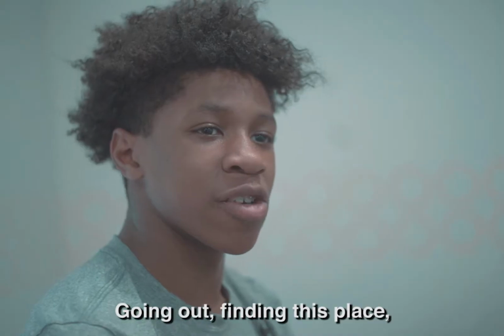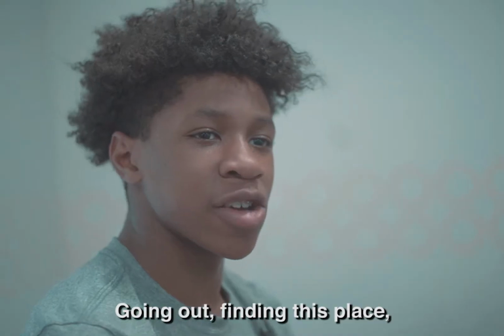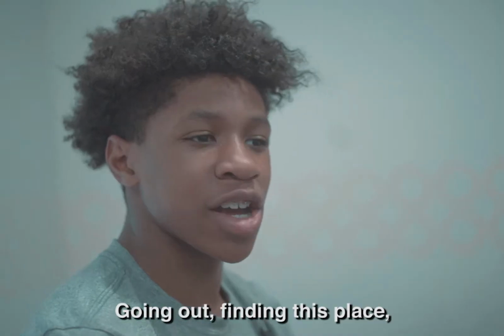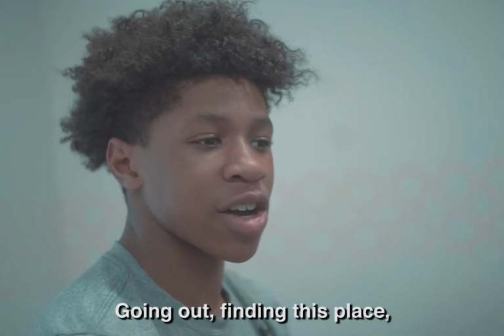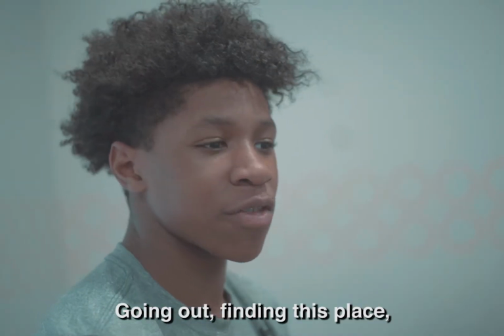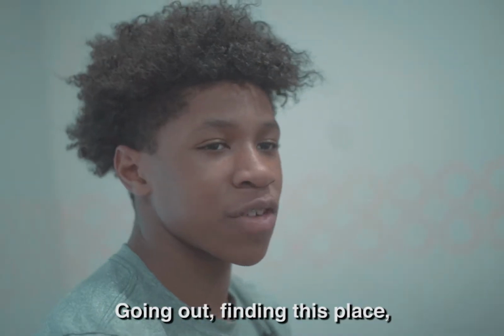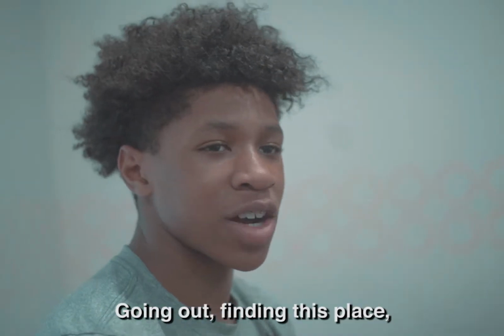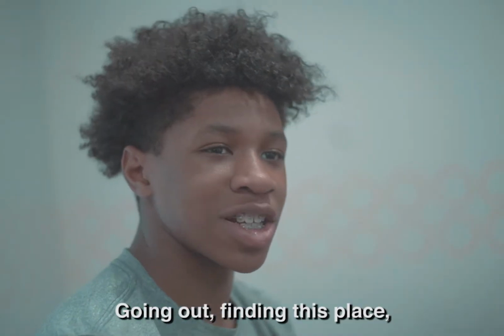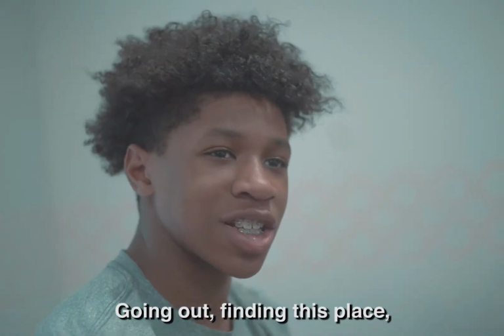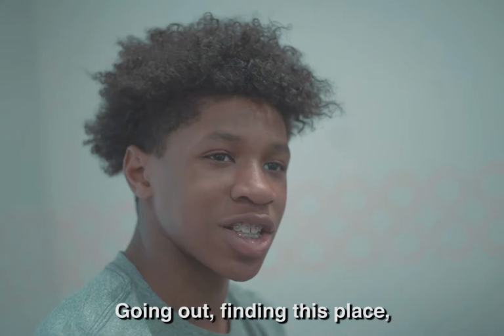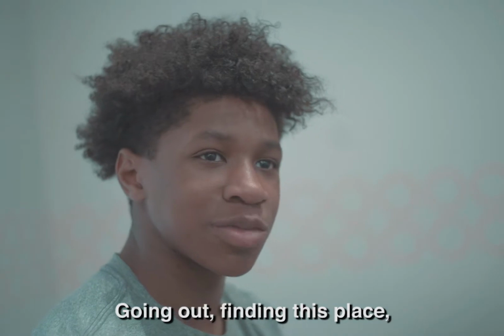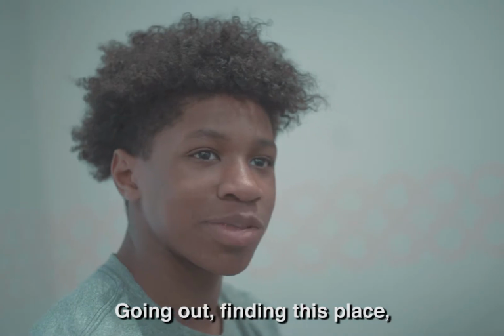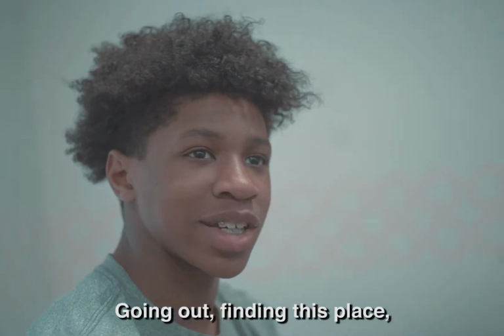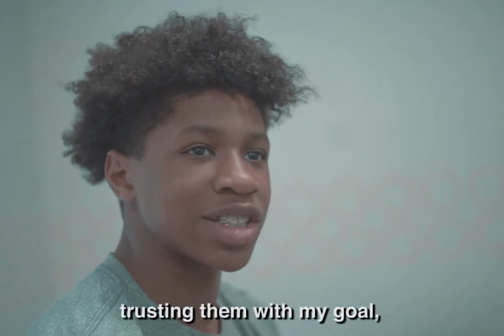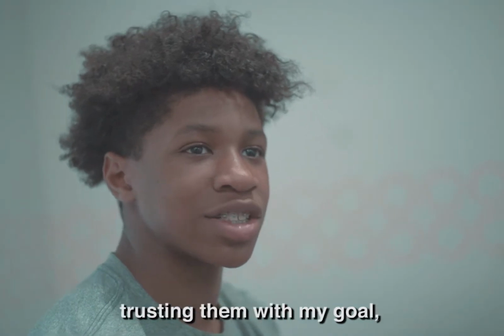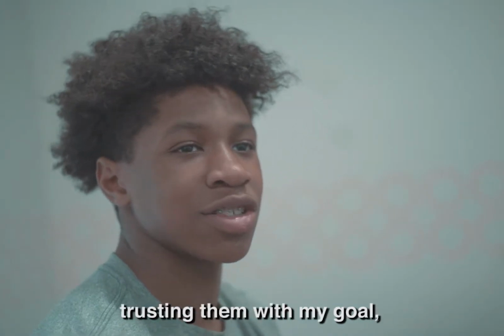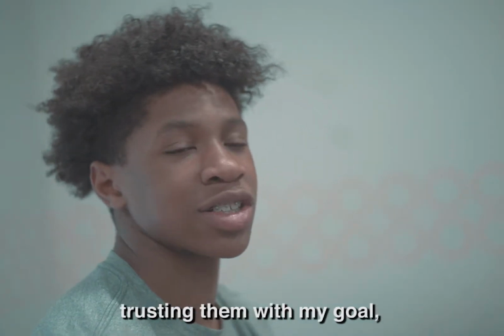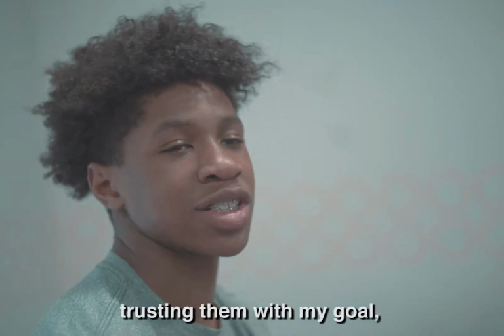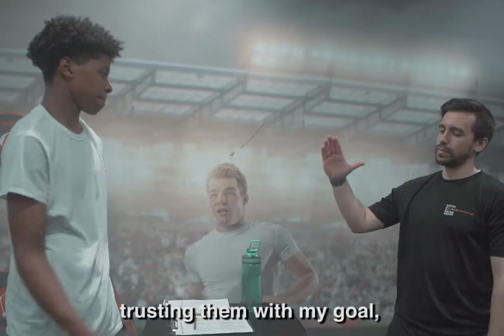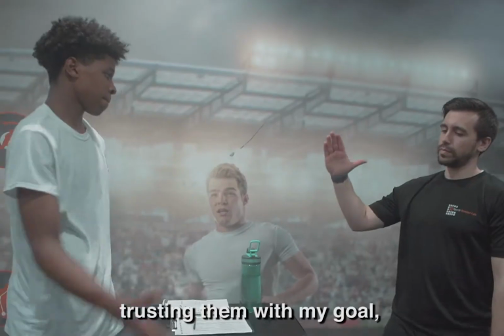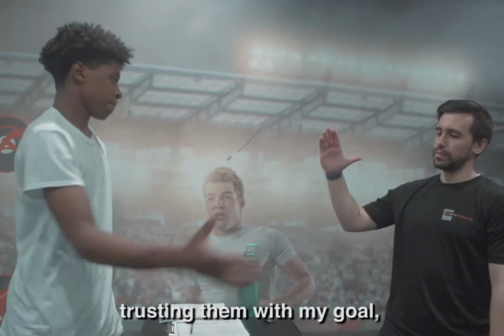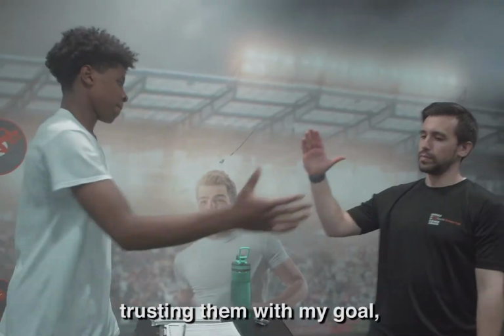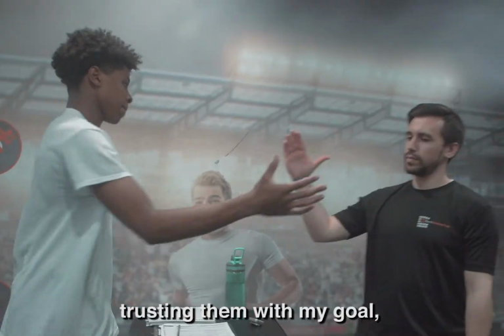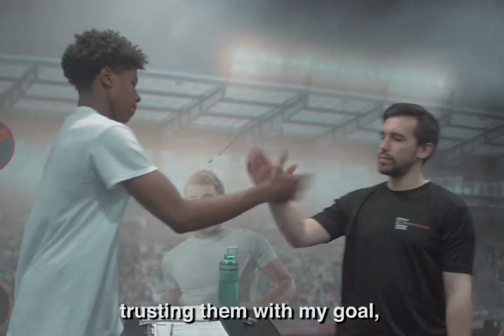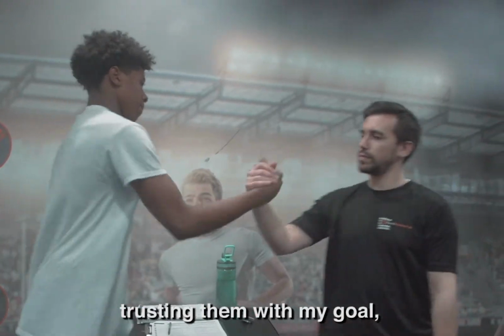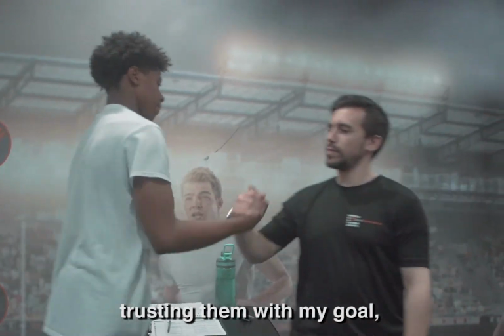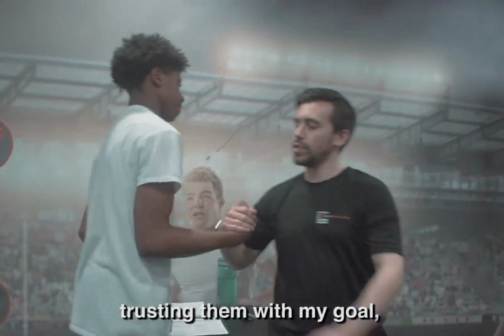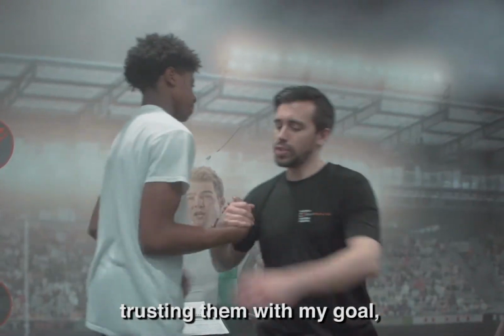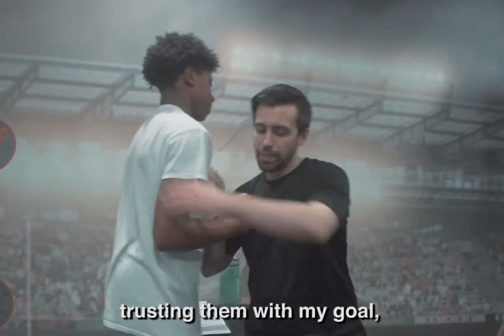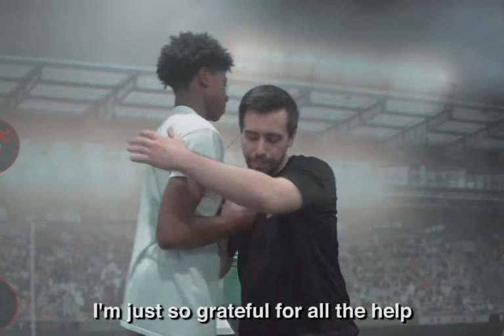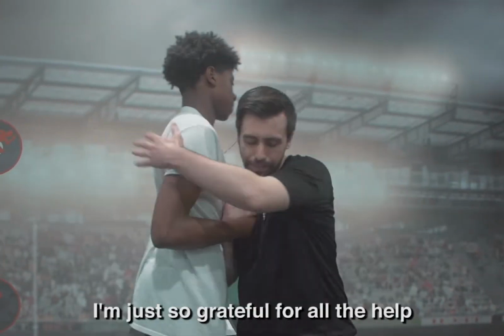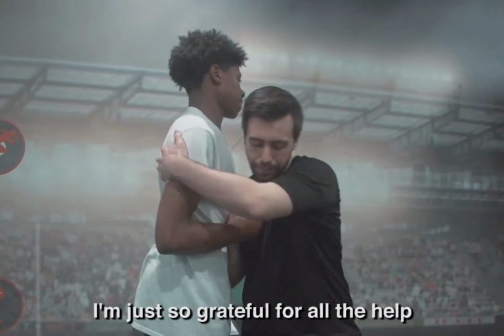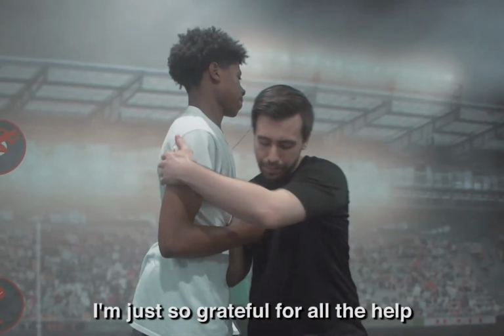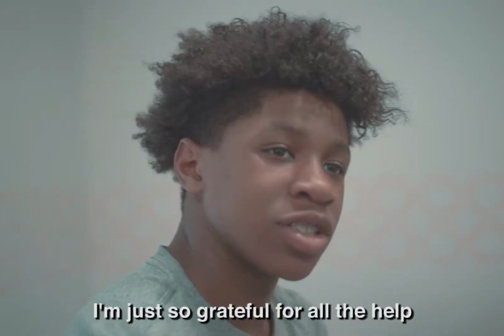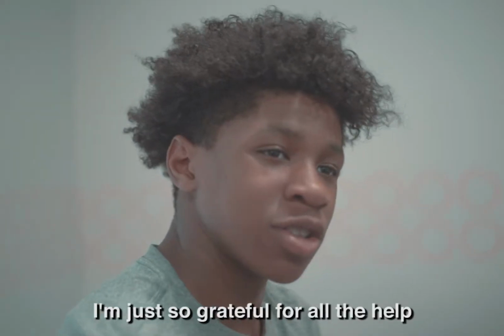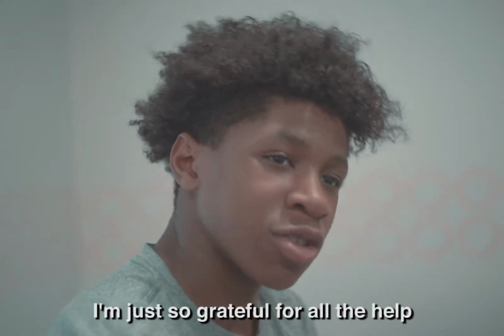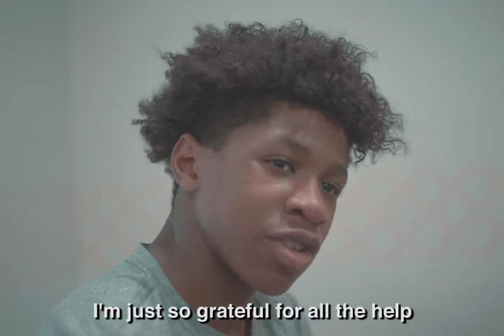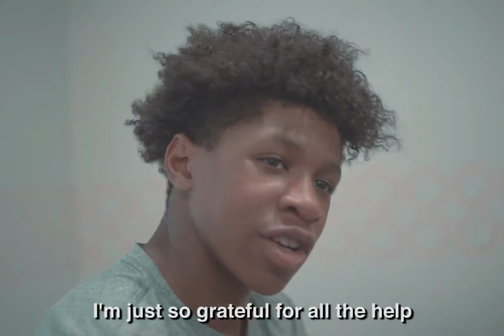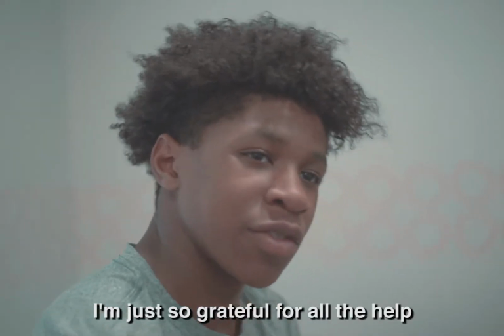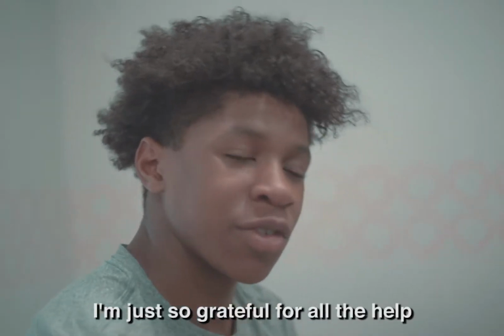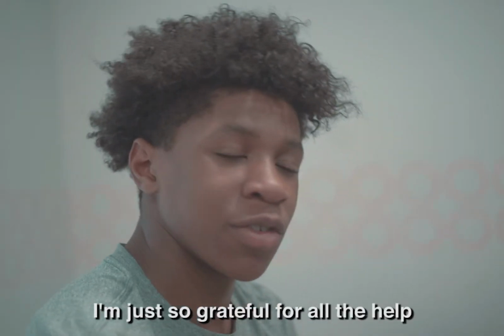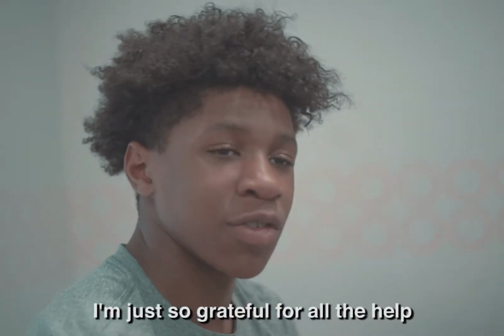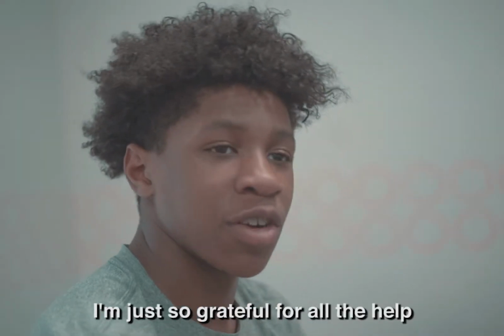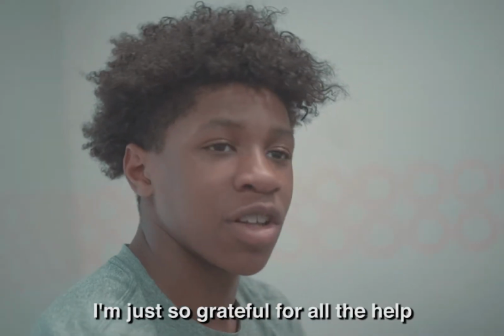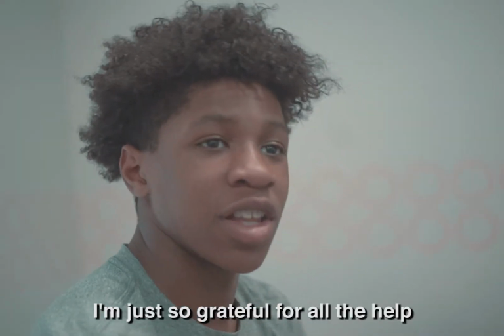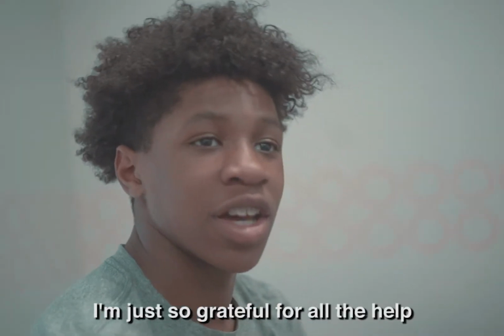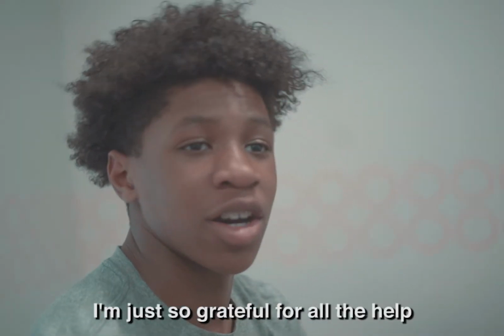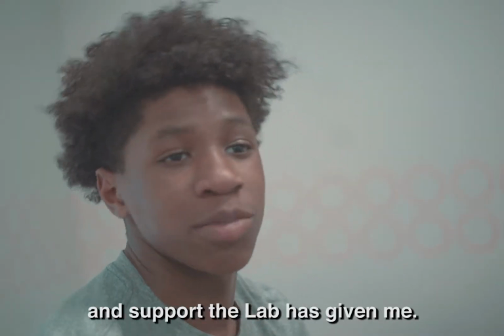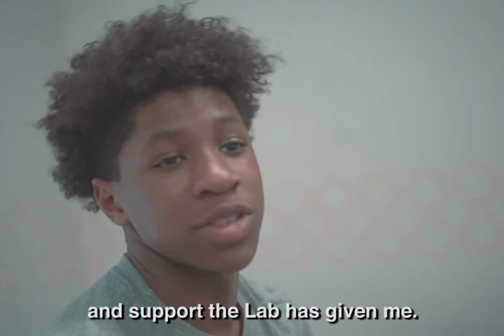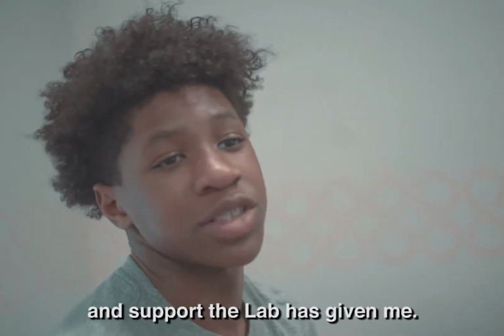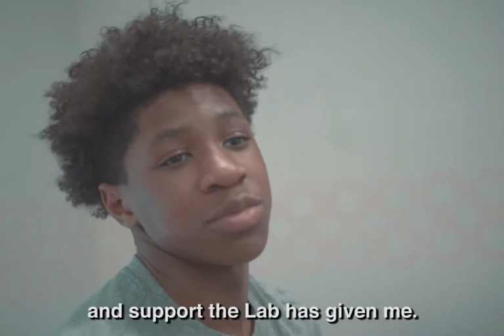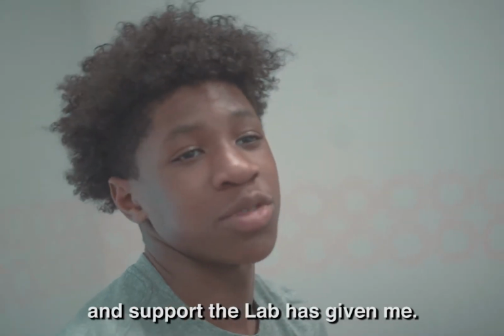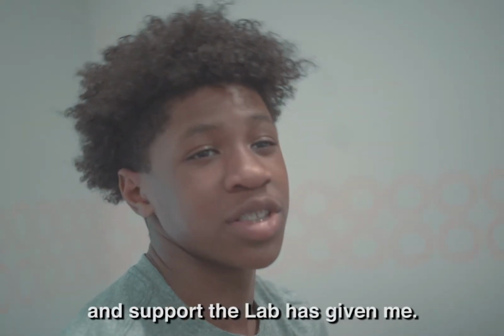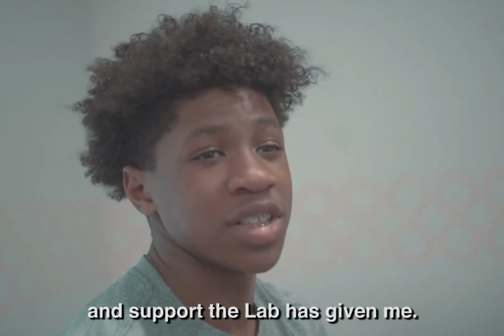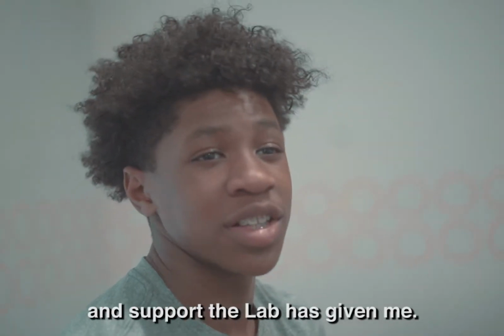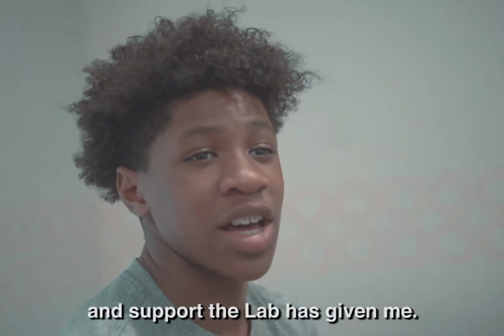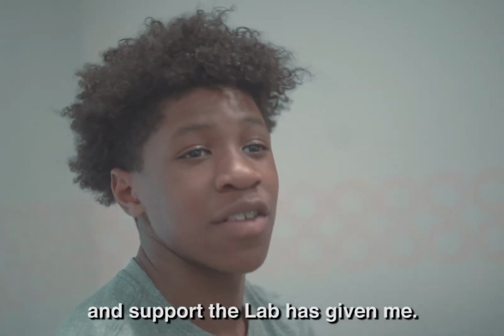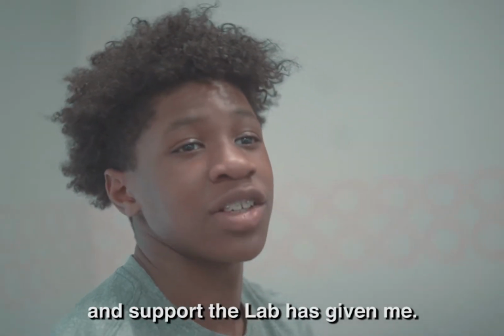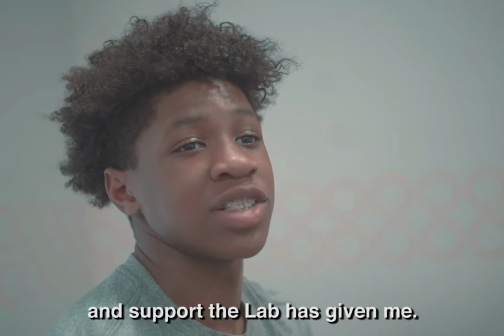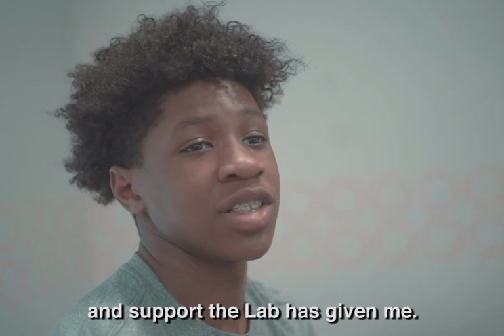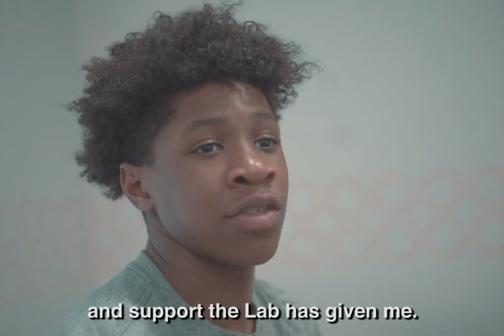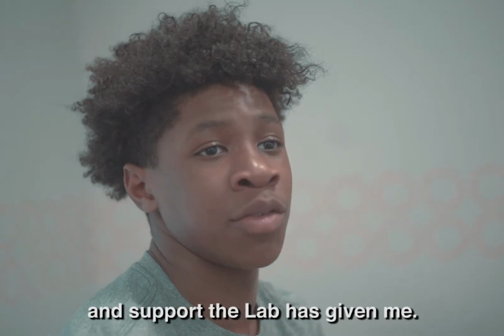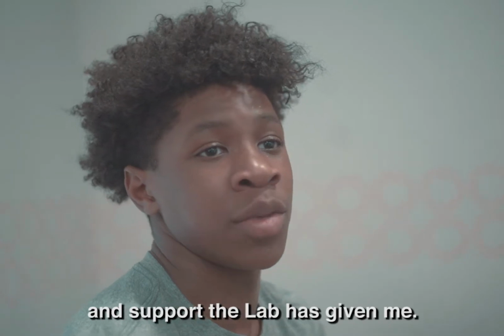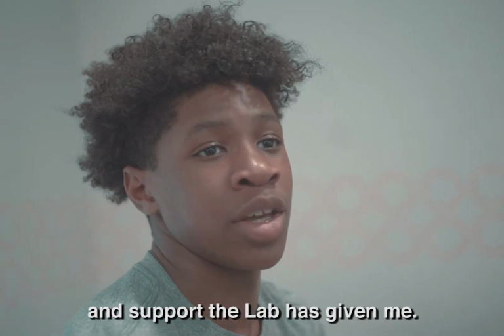Going out, finding this place, trusting them on my goal — I'm just so grateful for all the help and support the lab has given me.